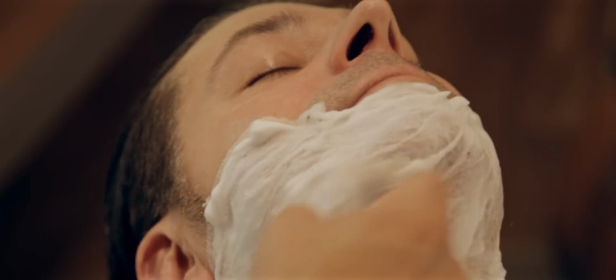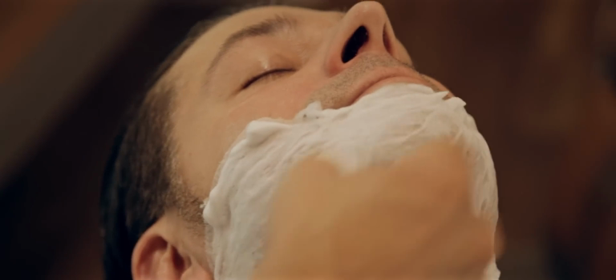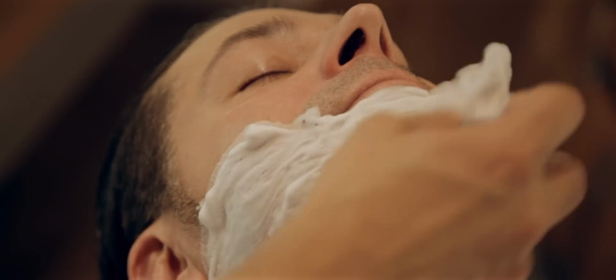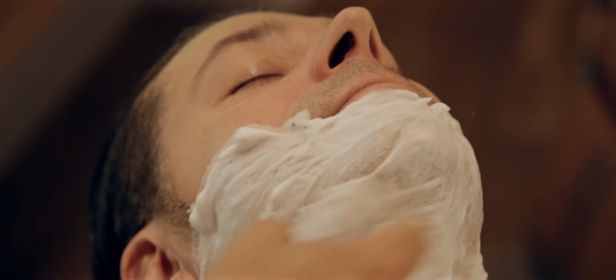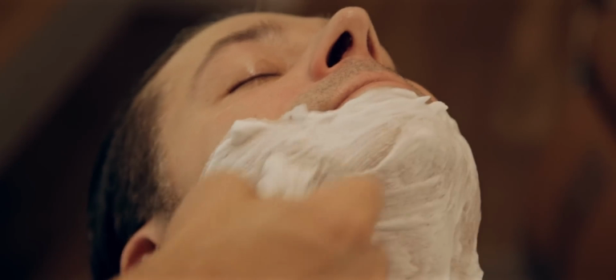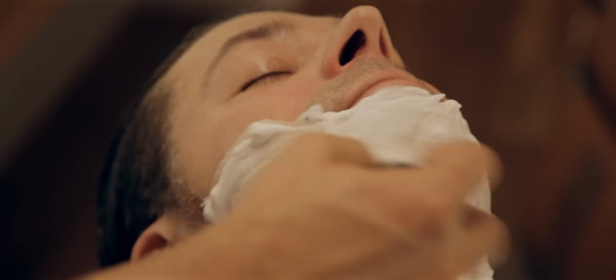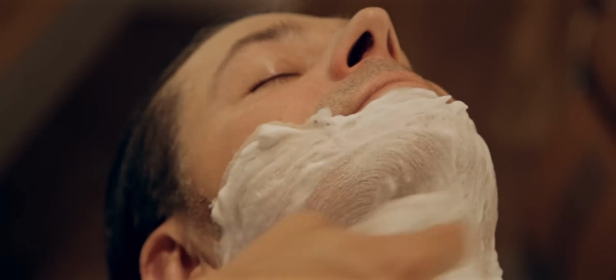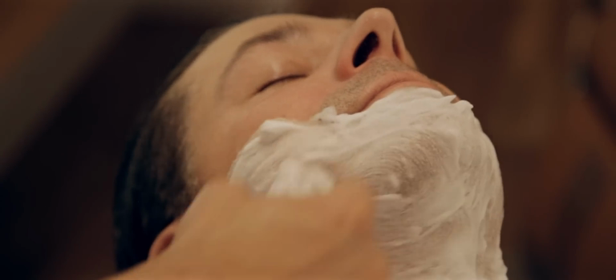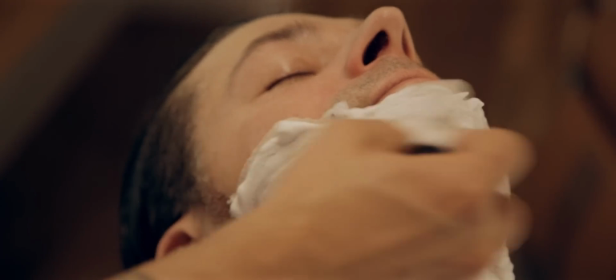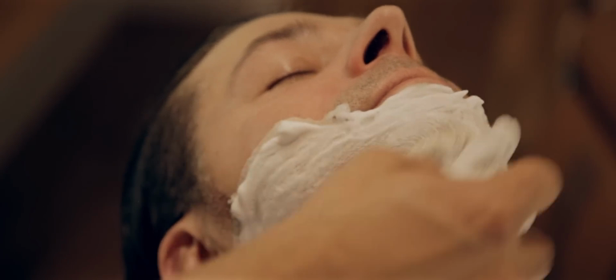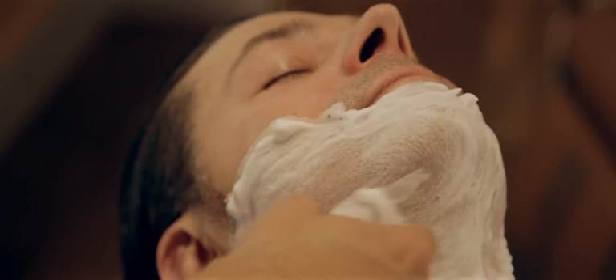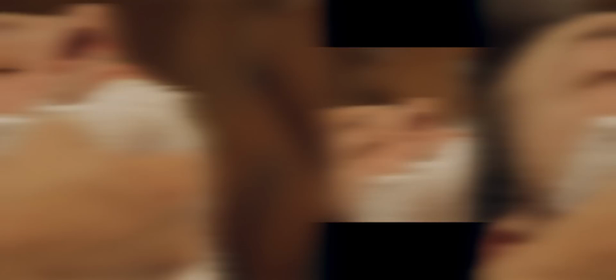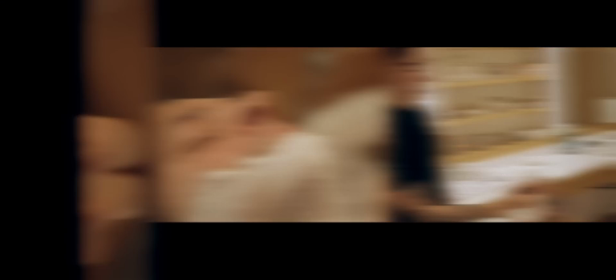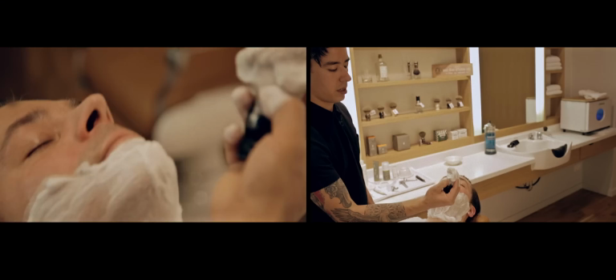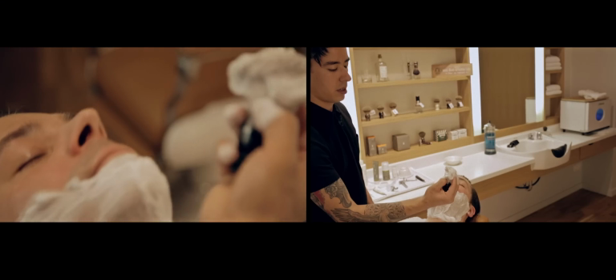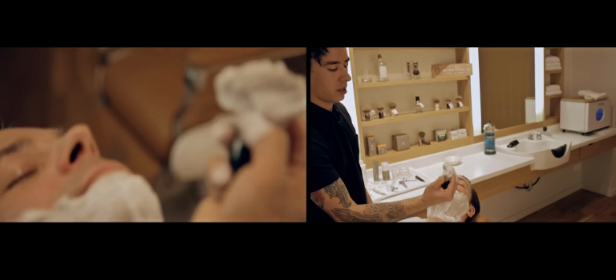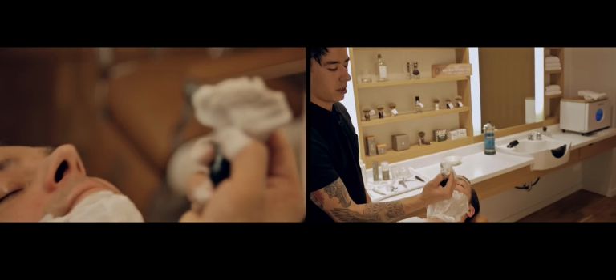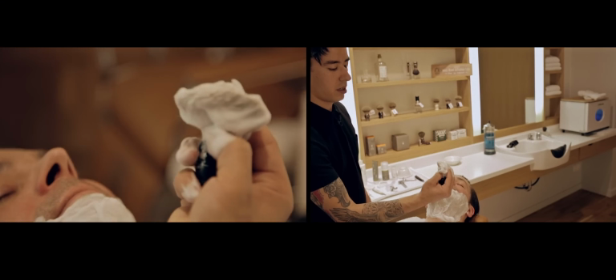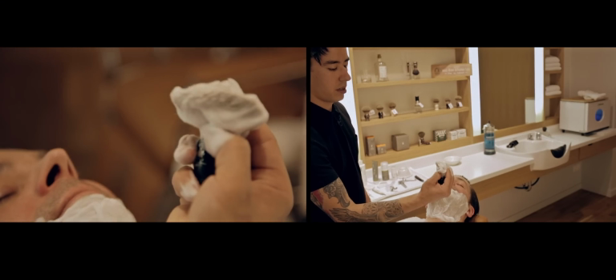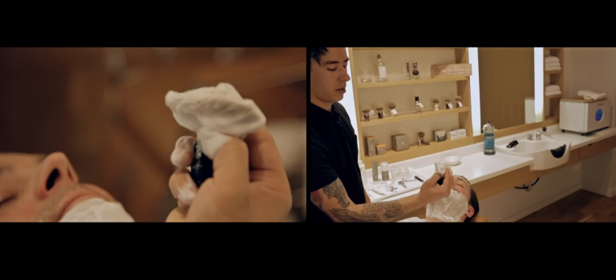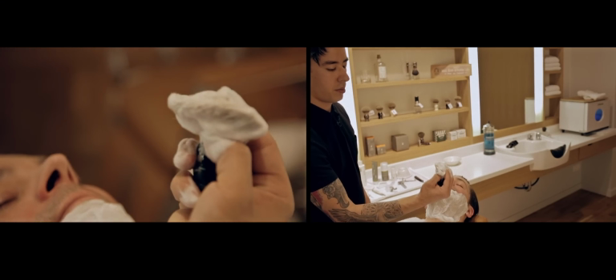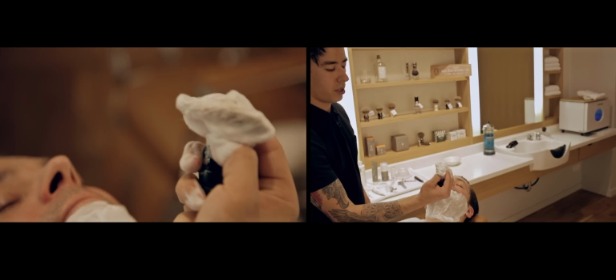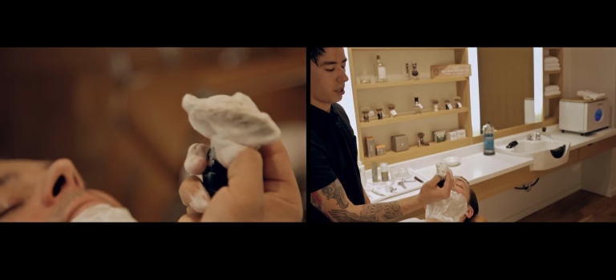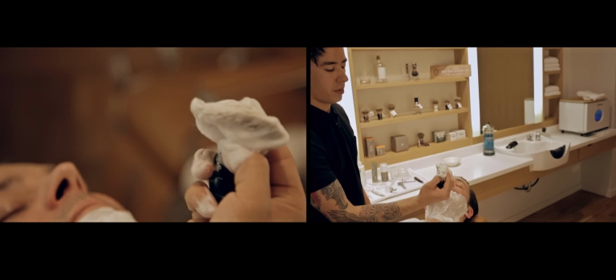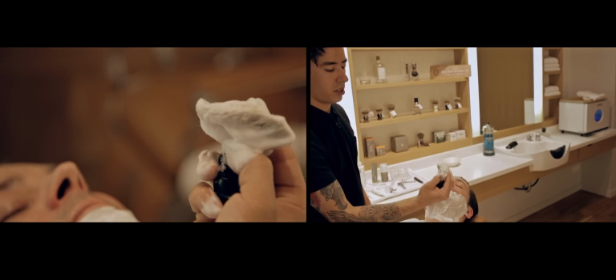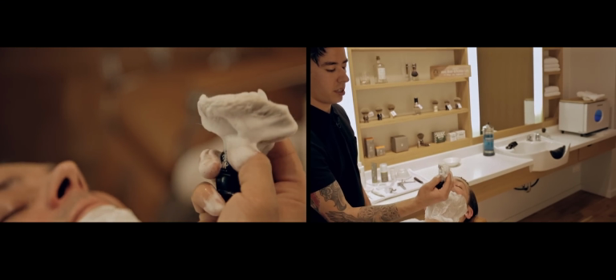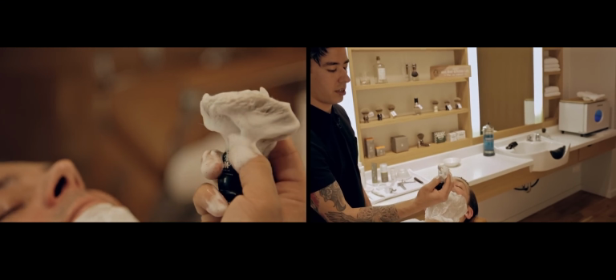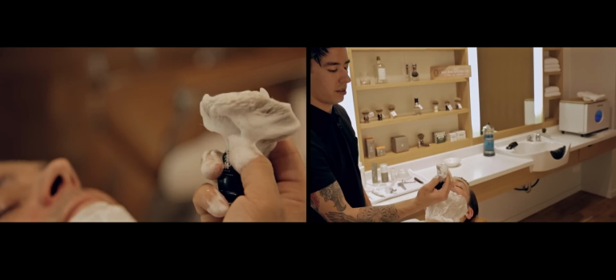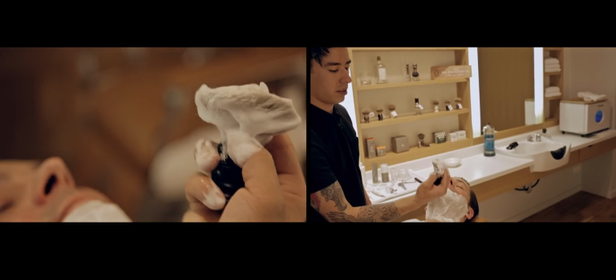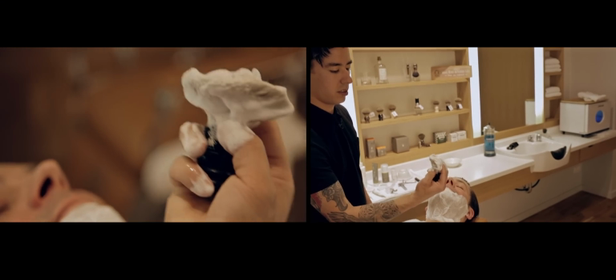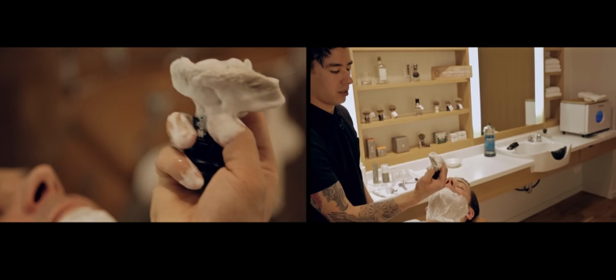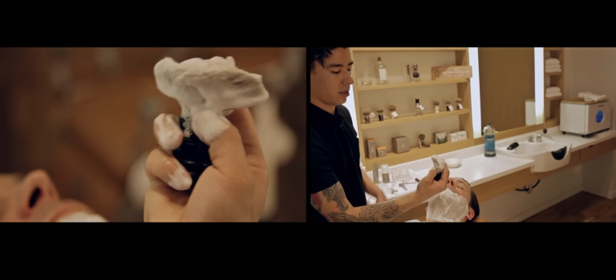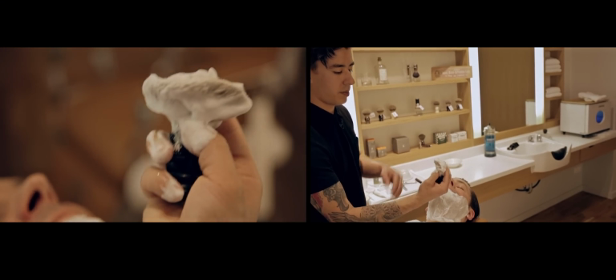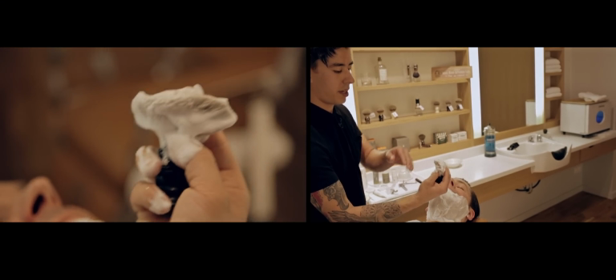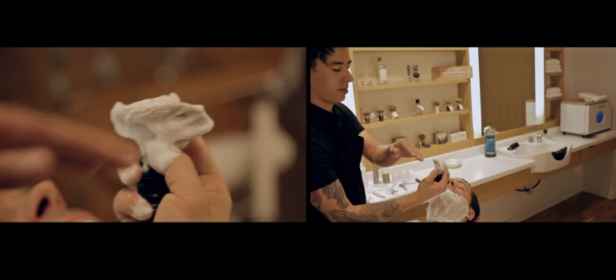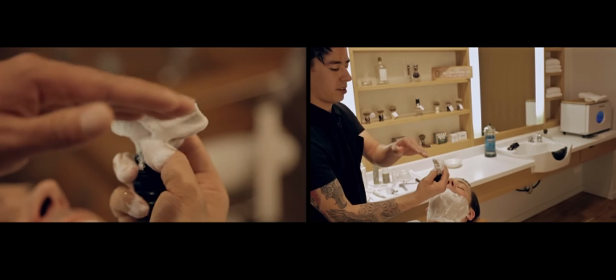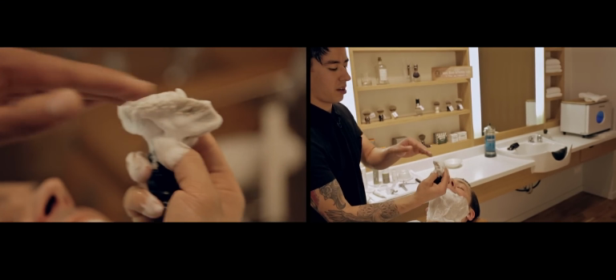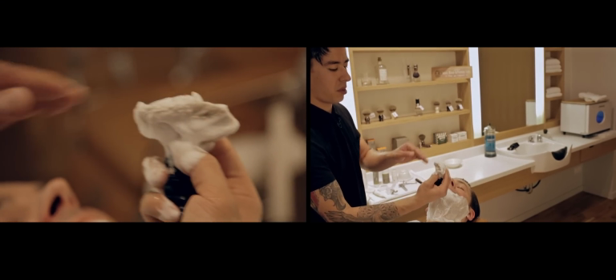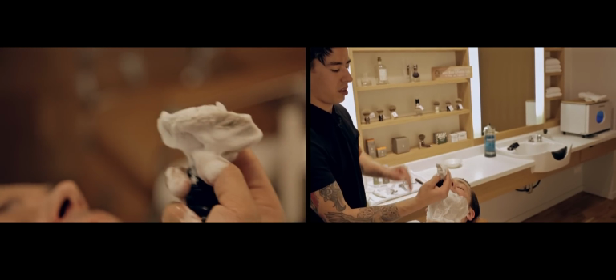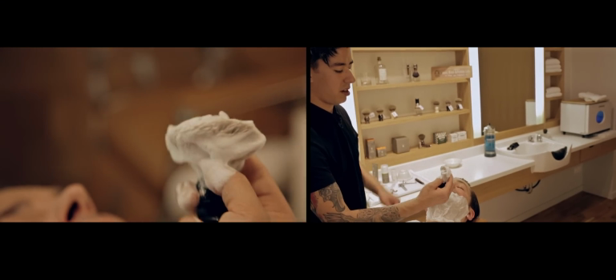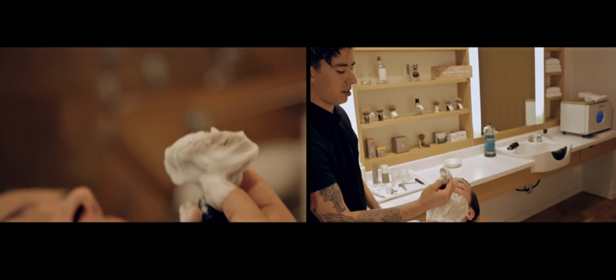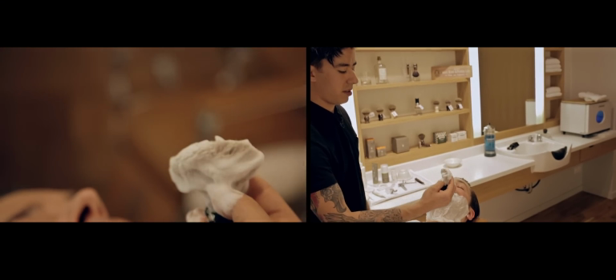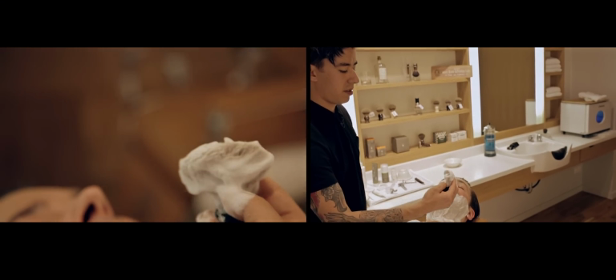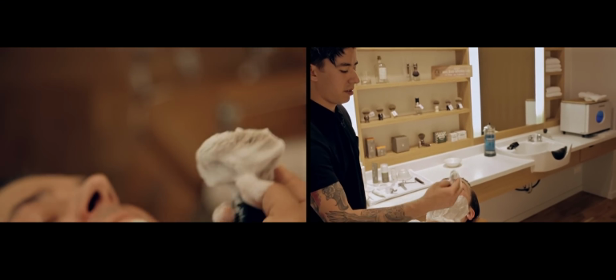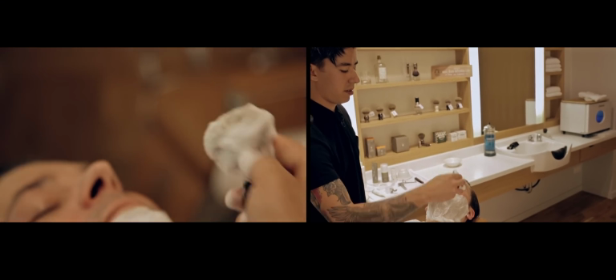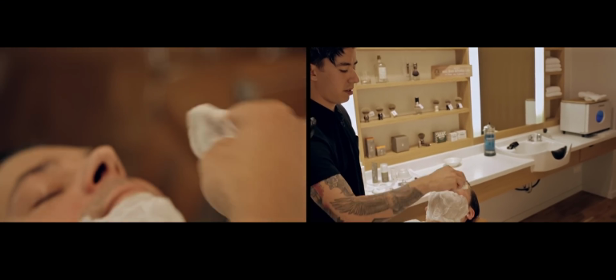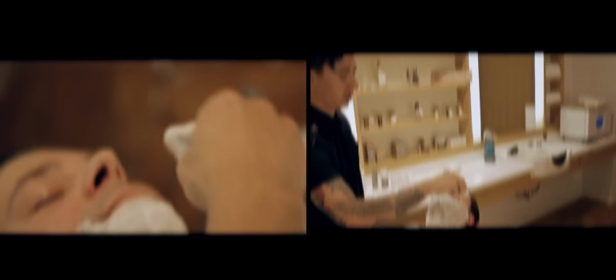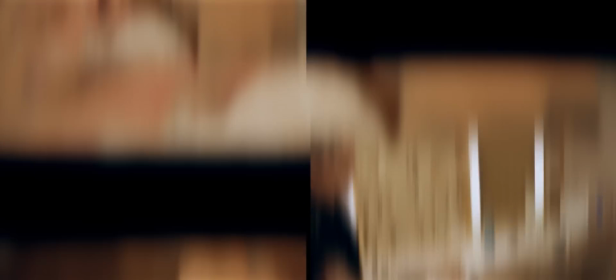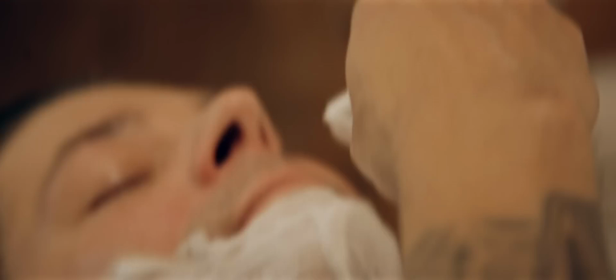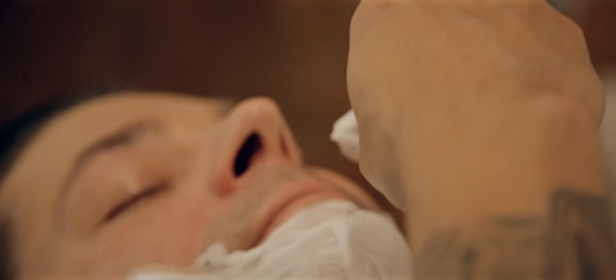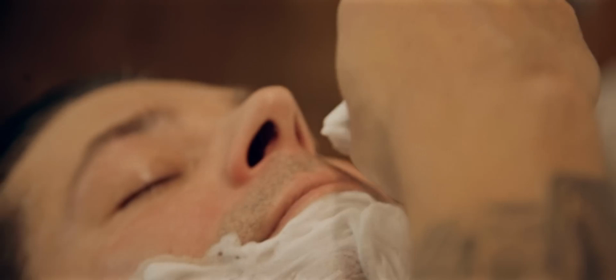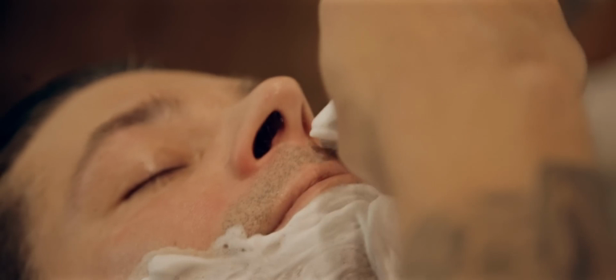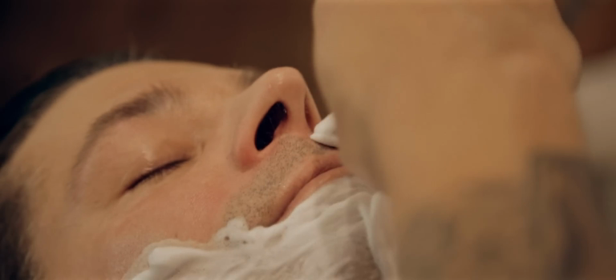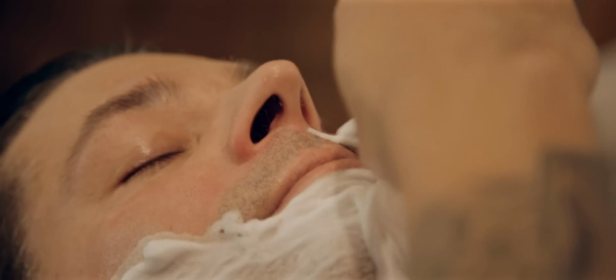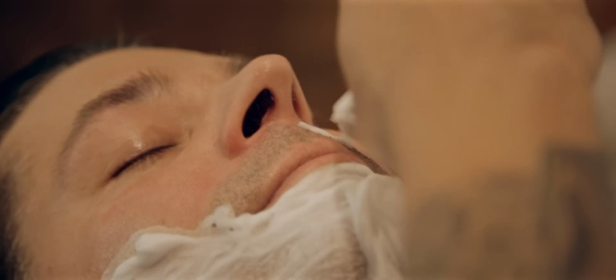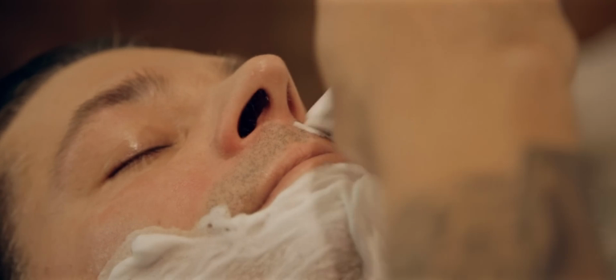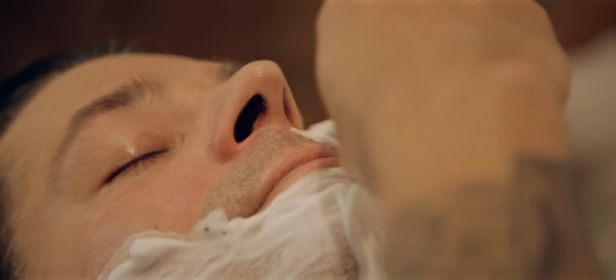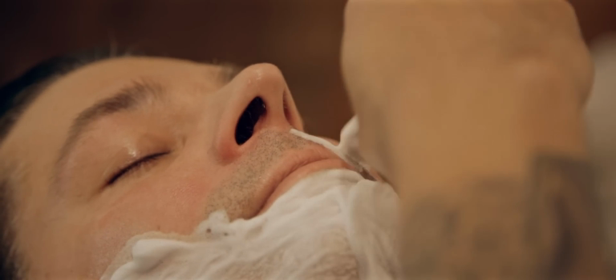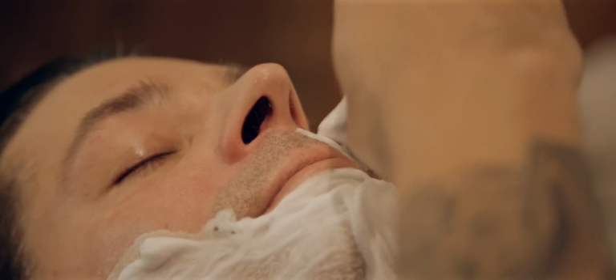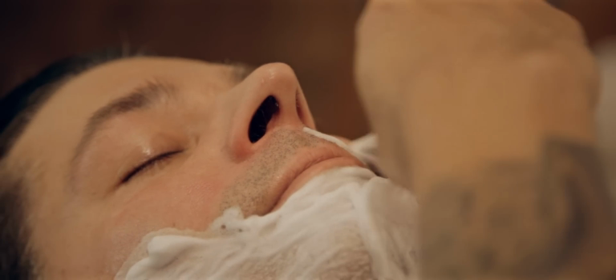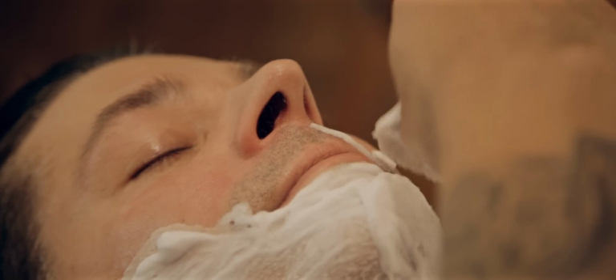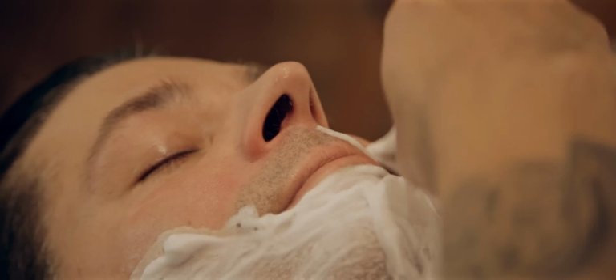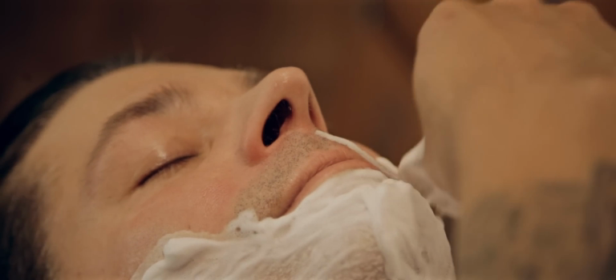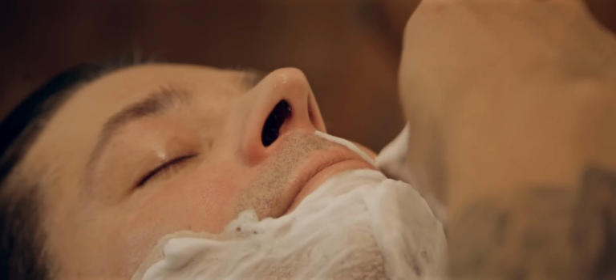When lathering above the lip, push the brush down so it becomes a lot thinner and just kind of paint it on.